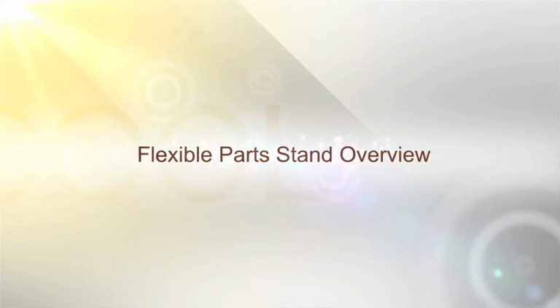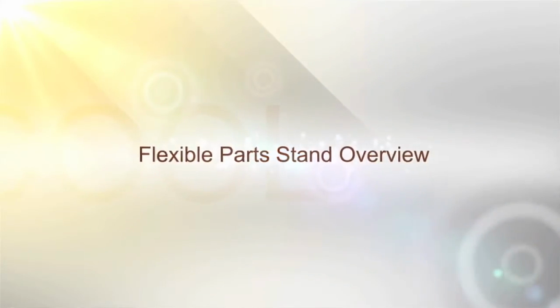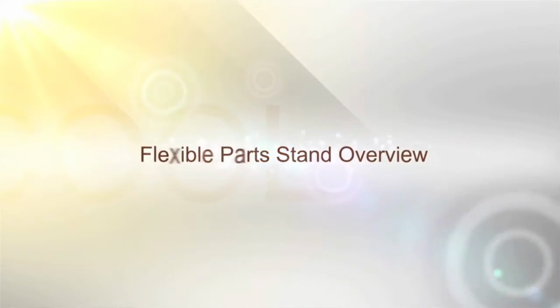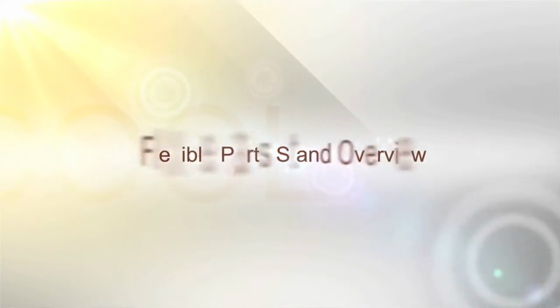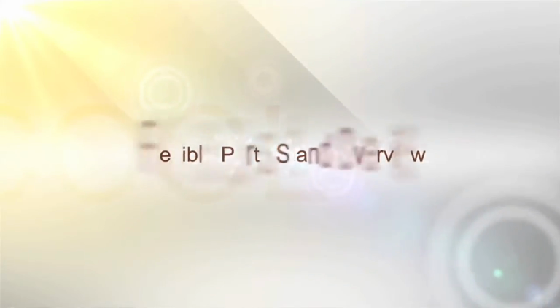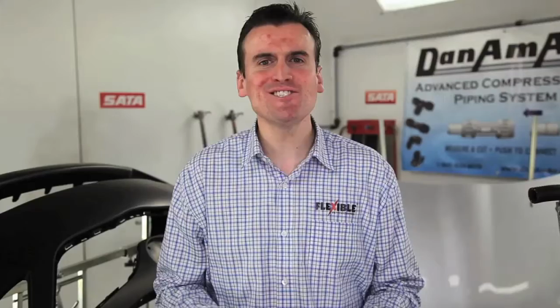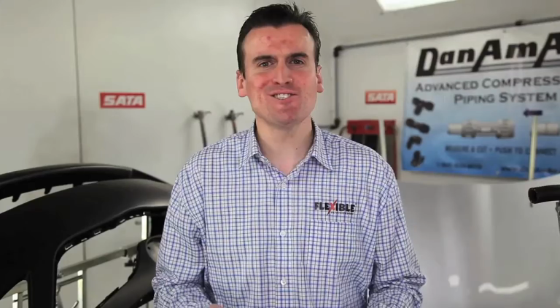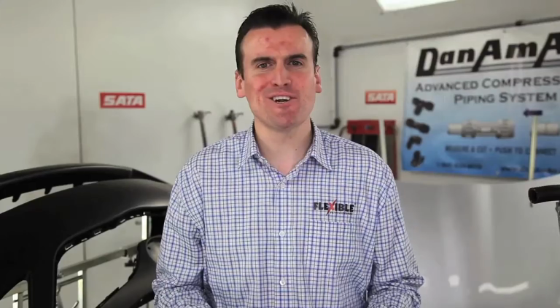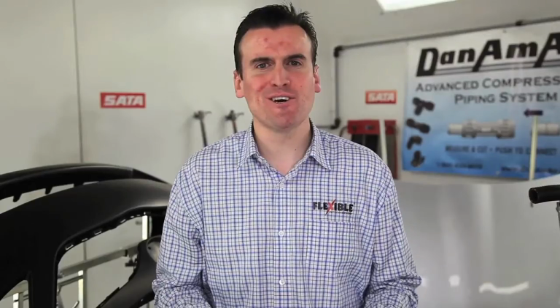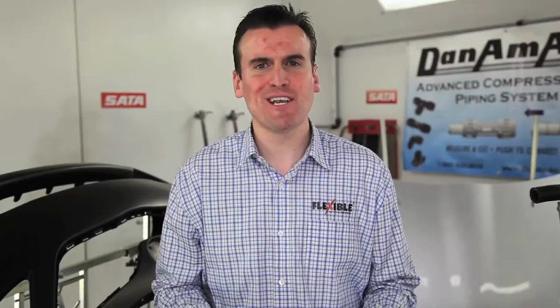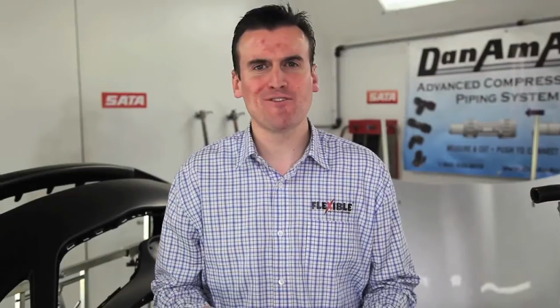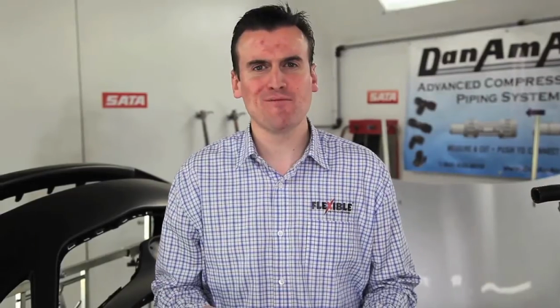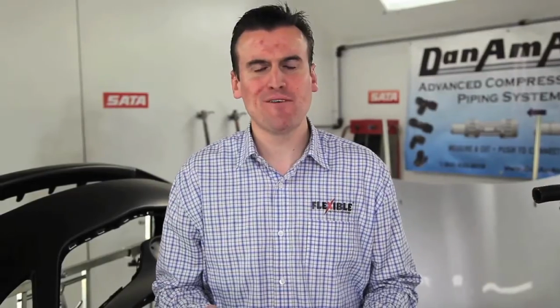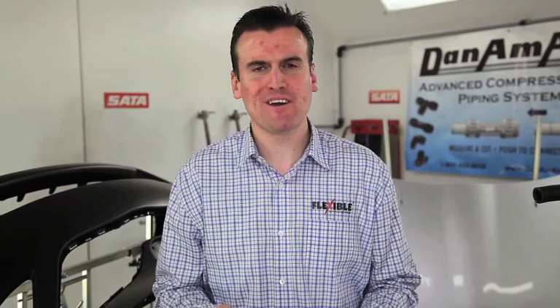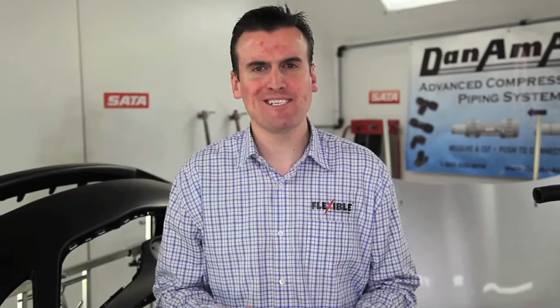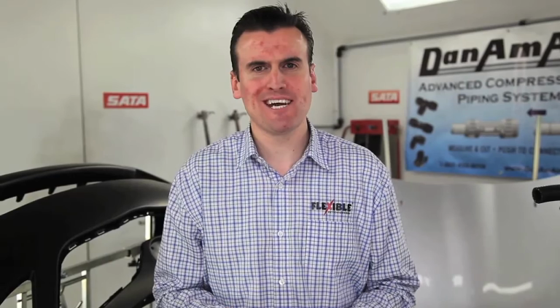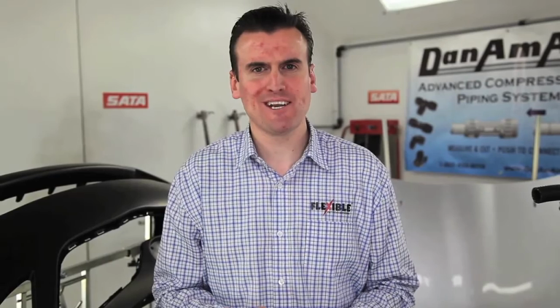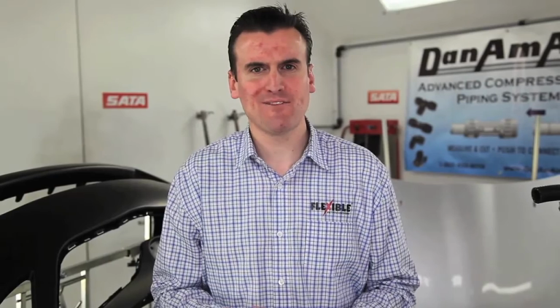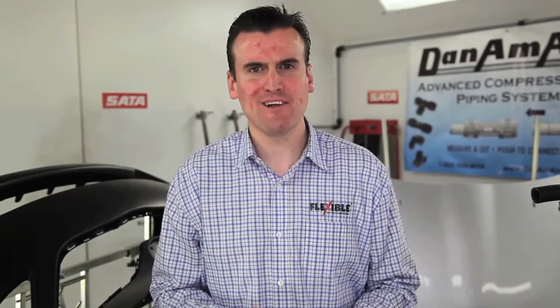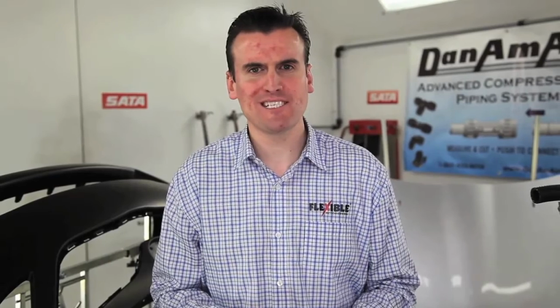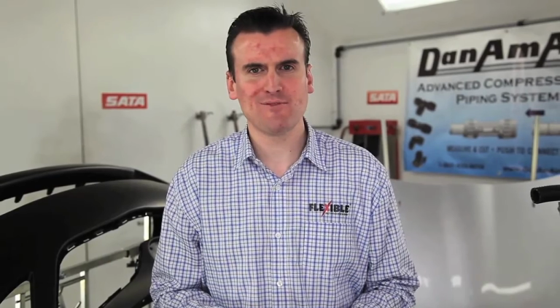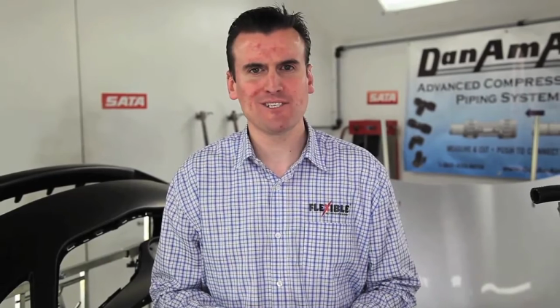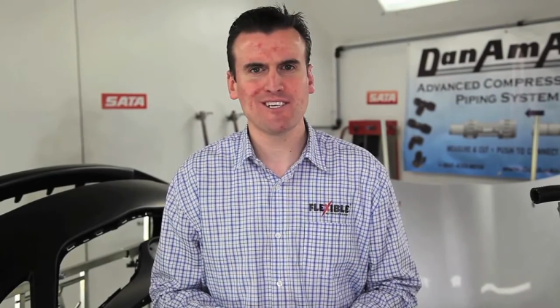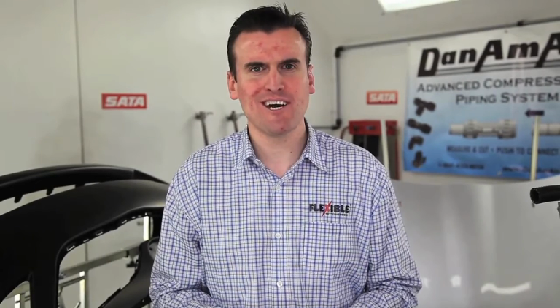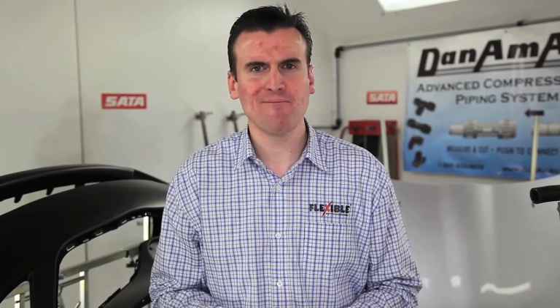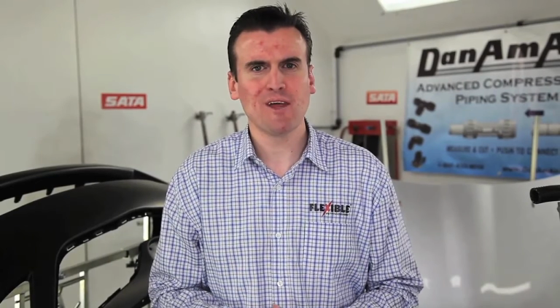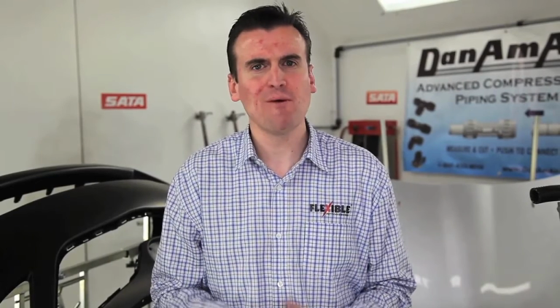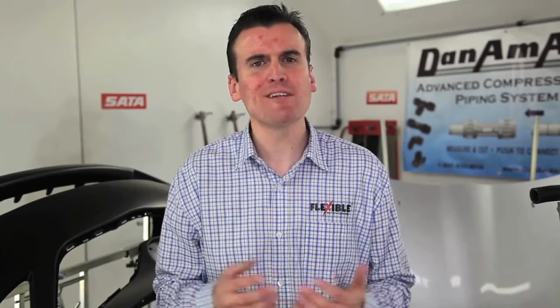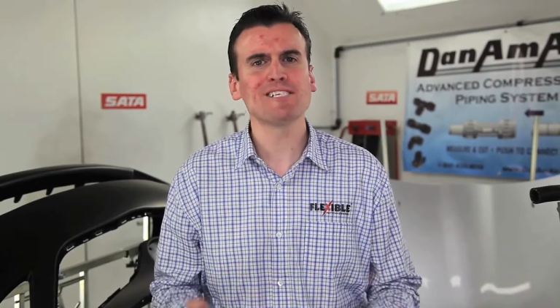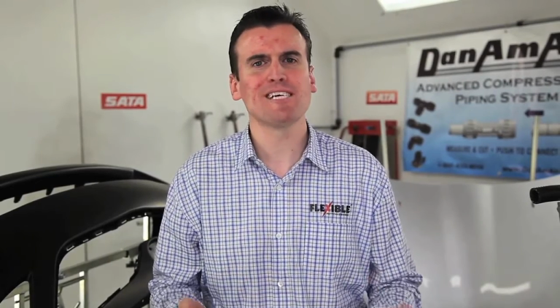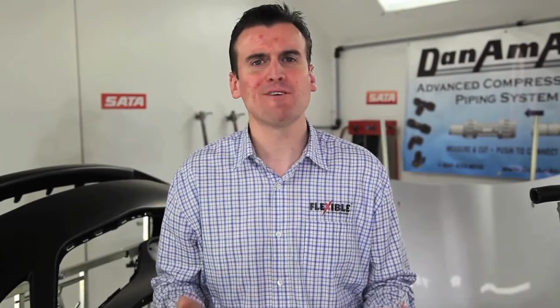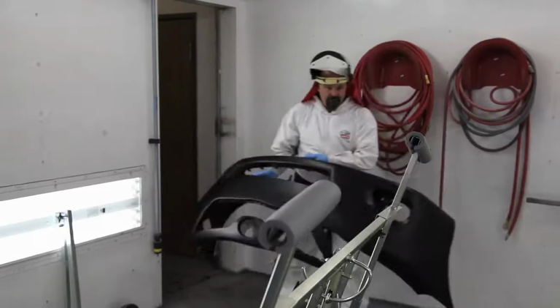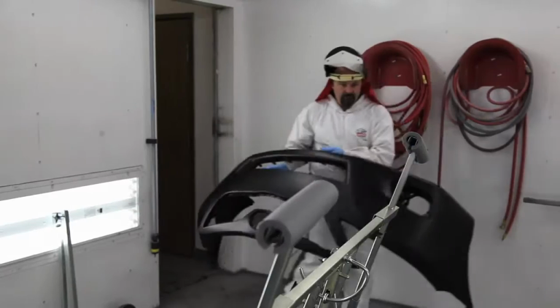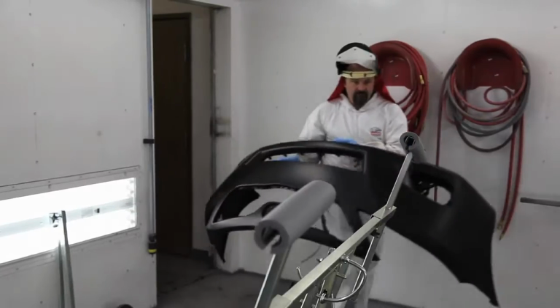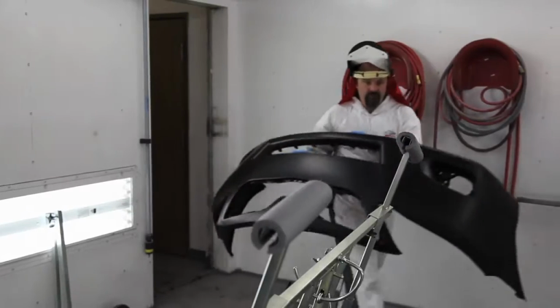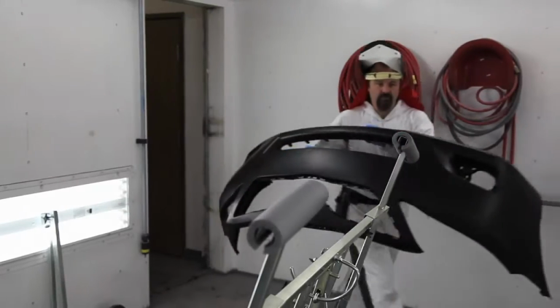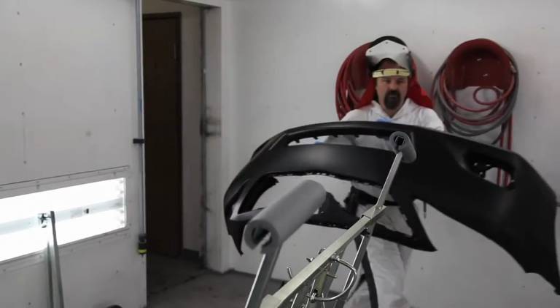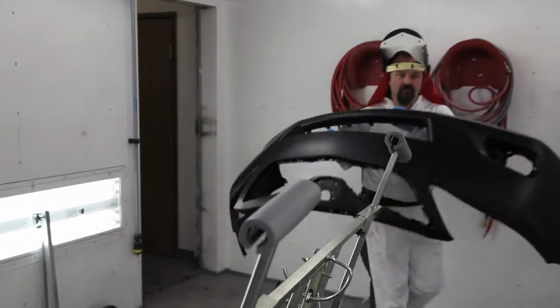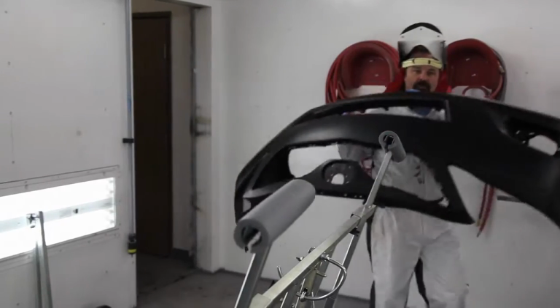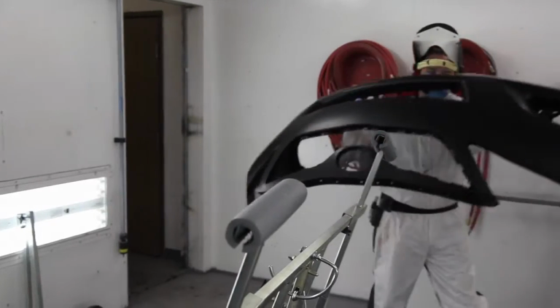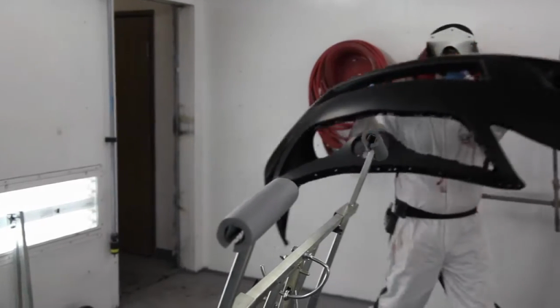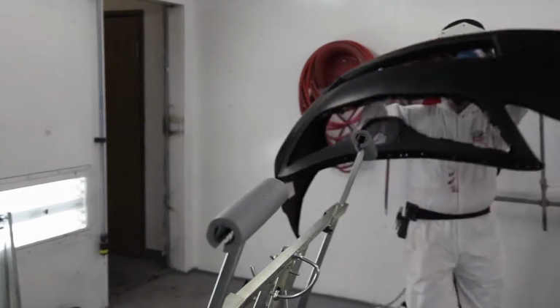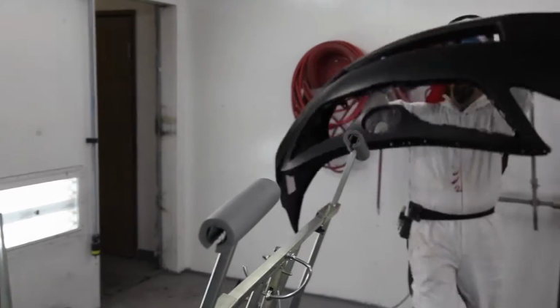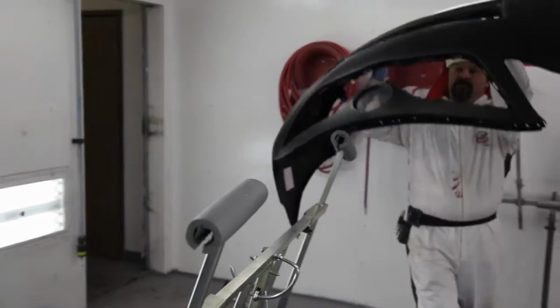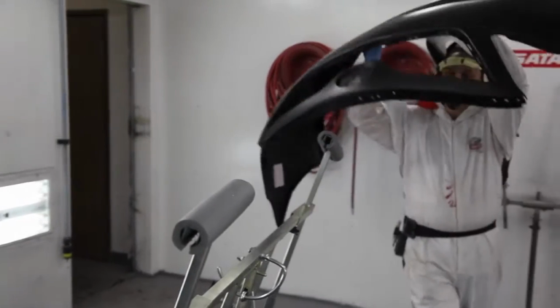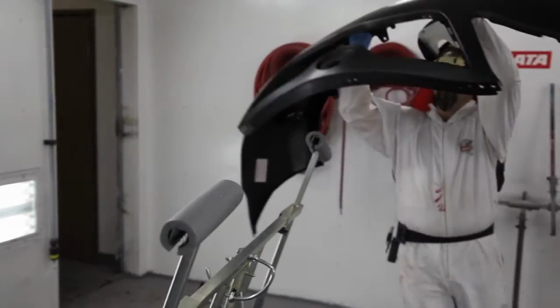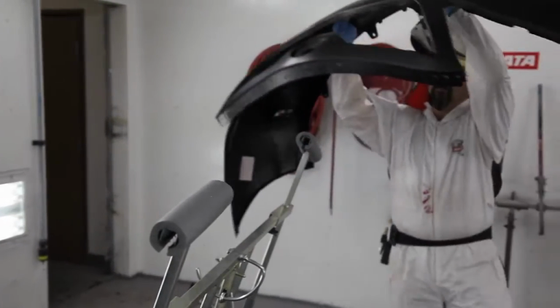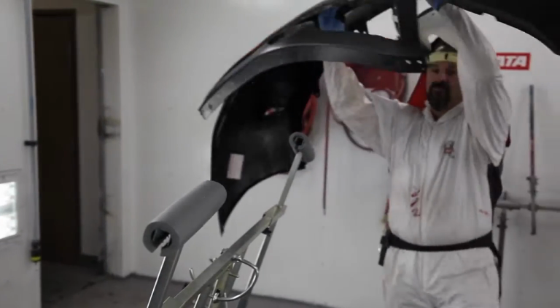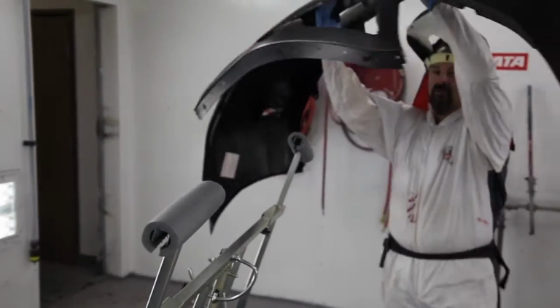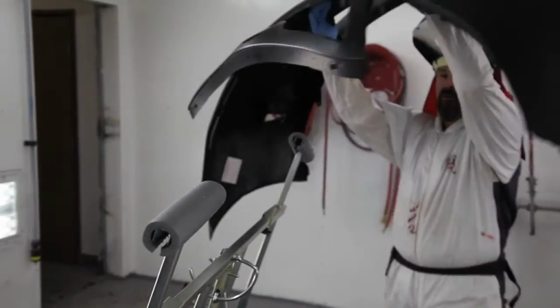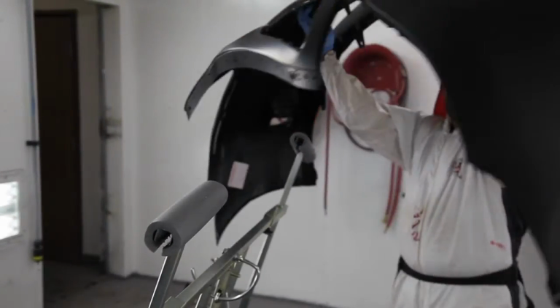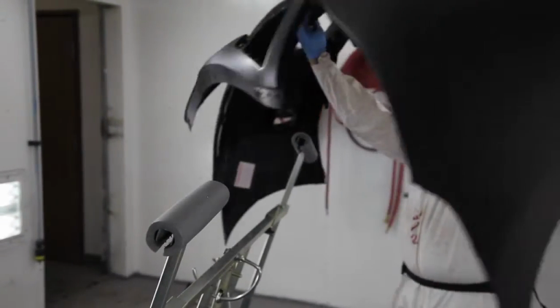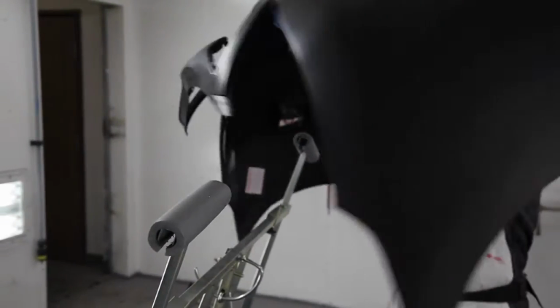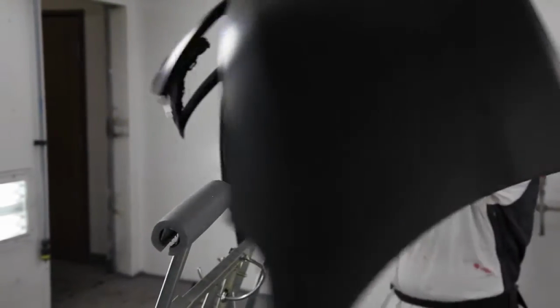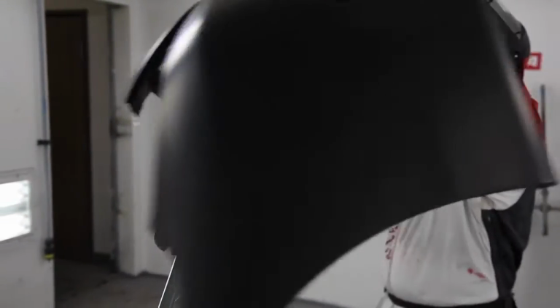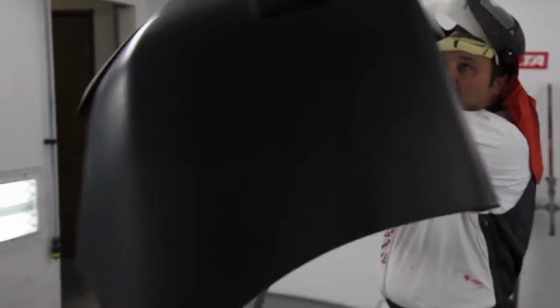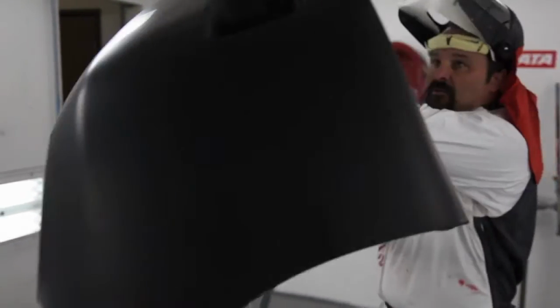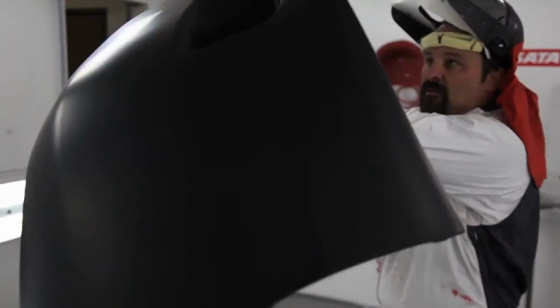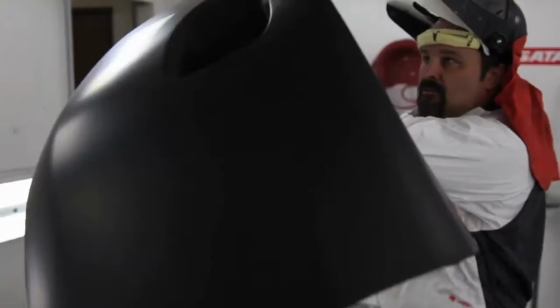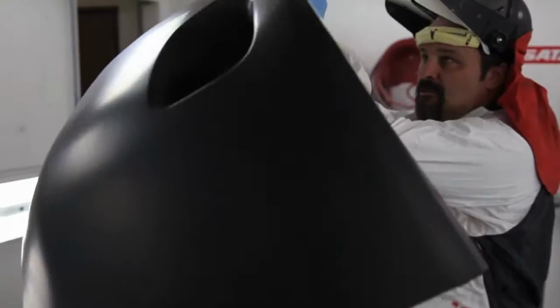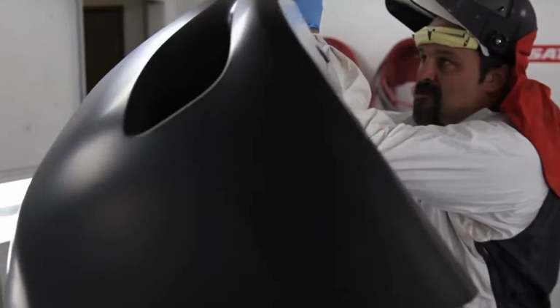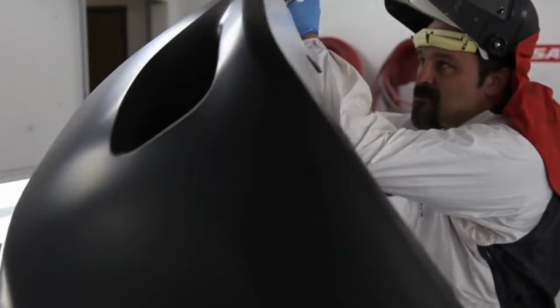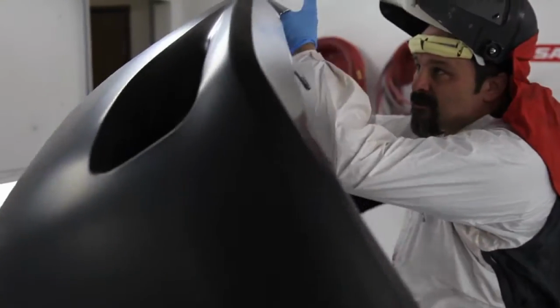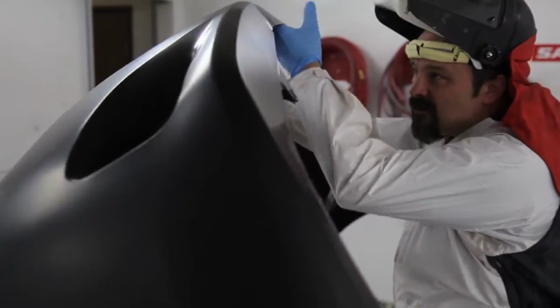Hi, this is John Conley from FK Technic Flexible Design. I want to tell you about some of the features and benefits of the paint stands that we're distributing in the US through Dan Am.